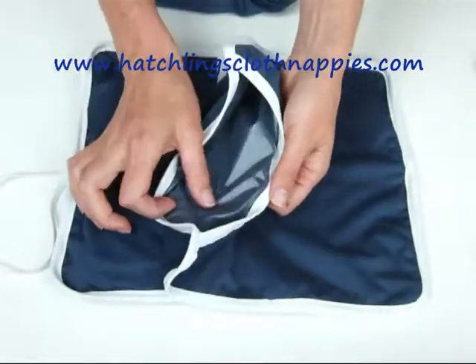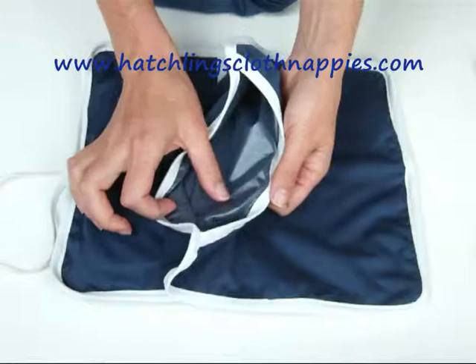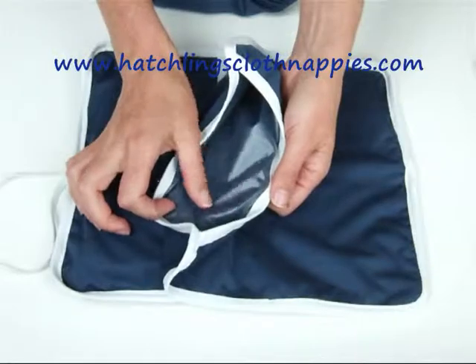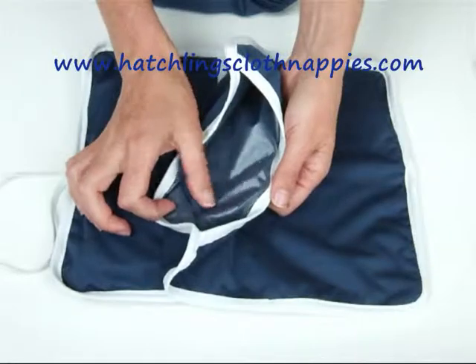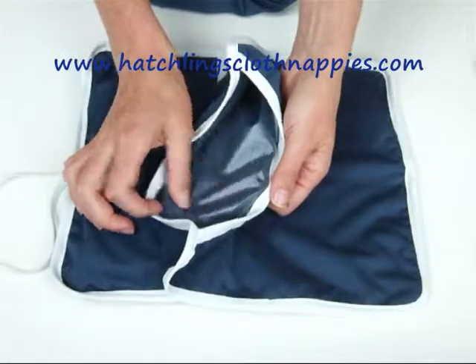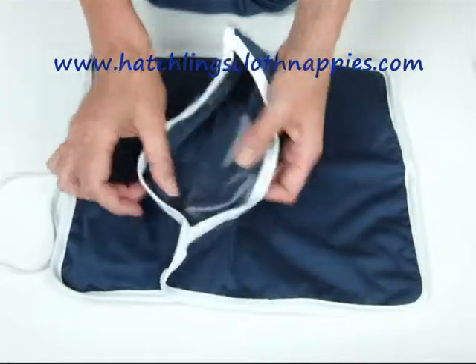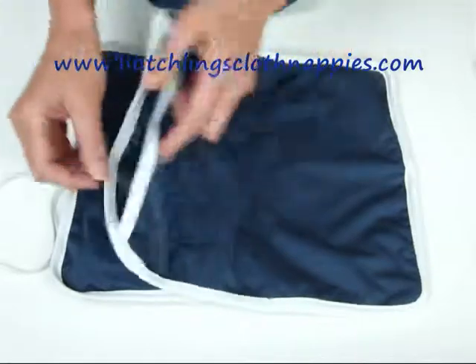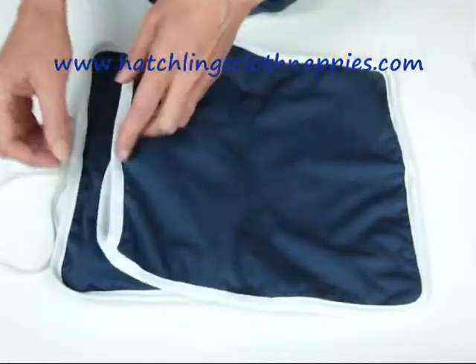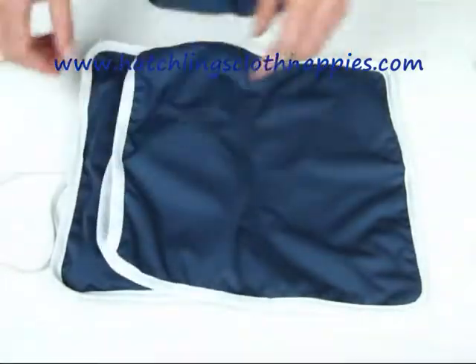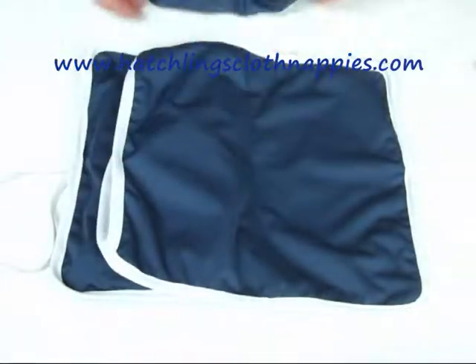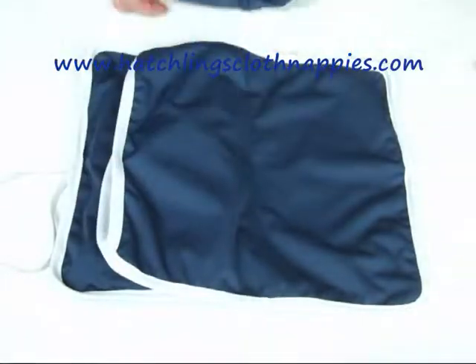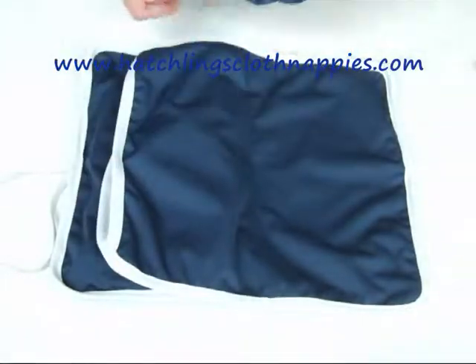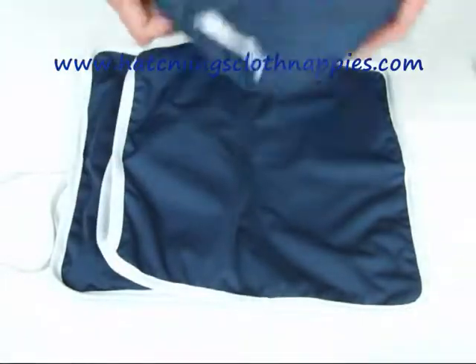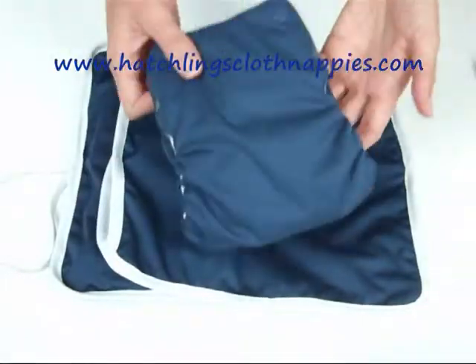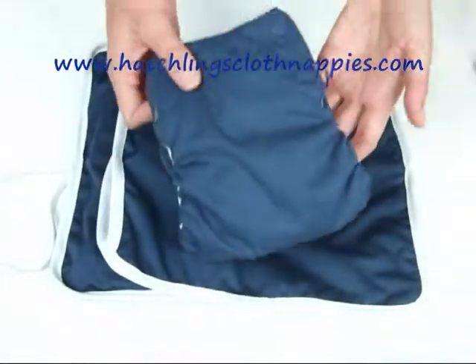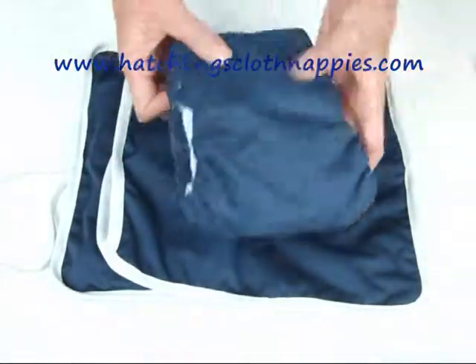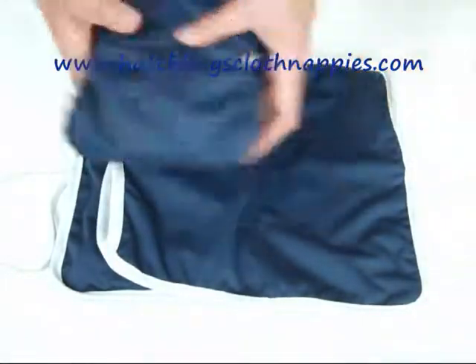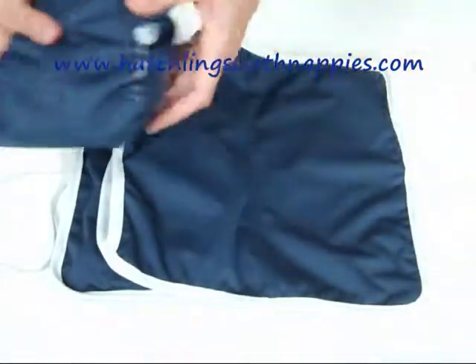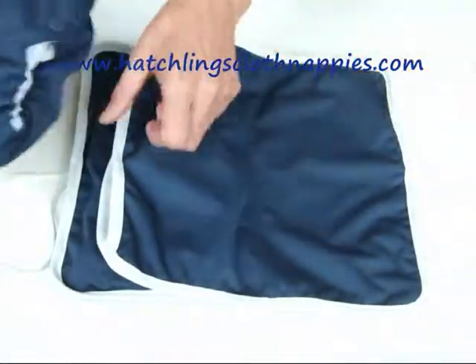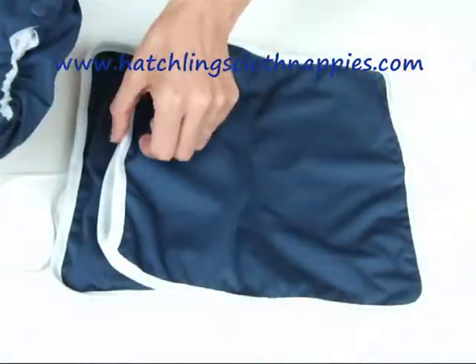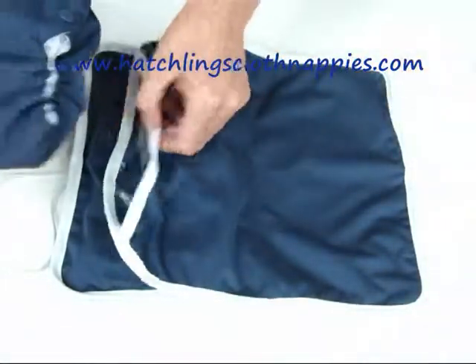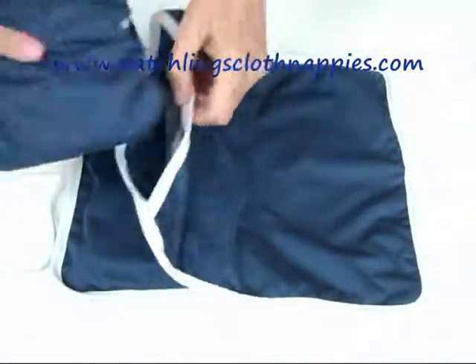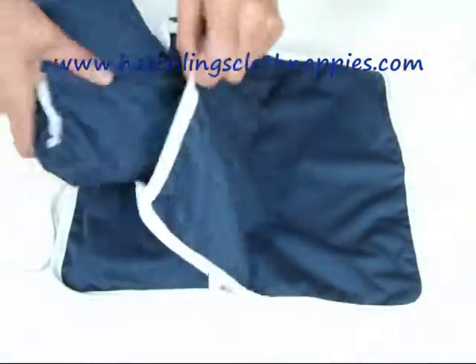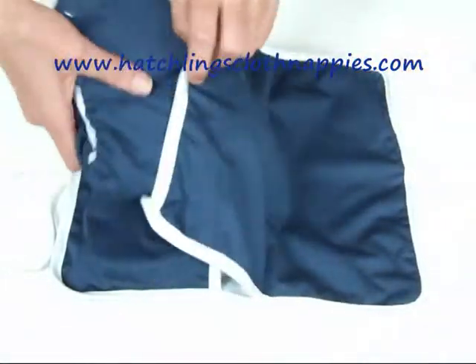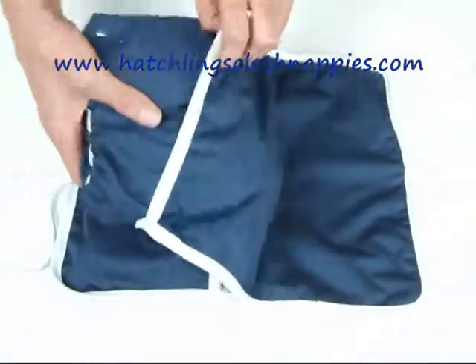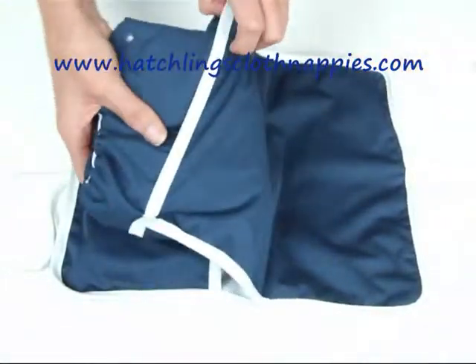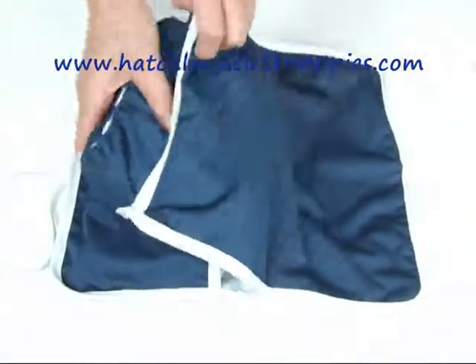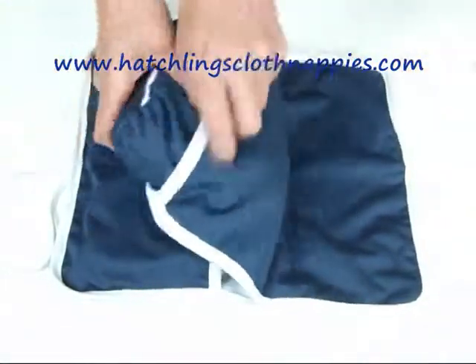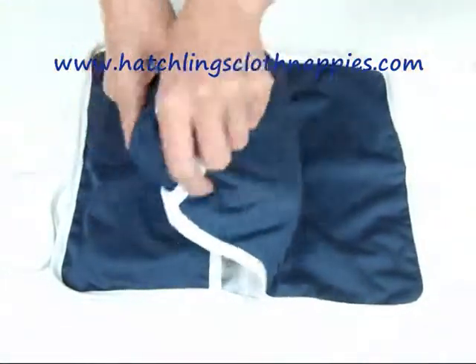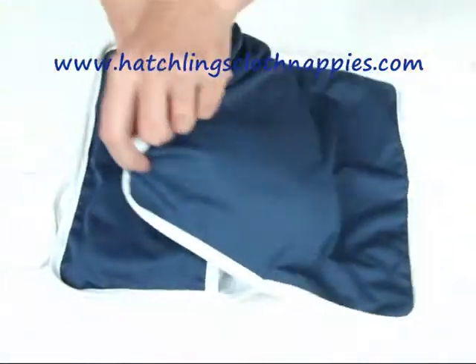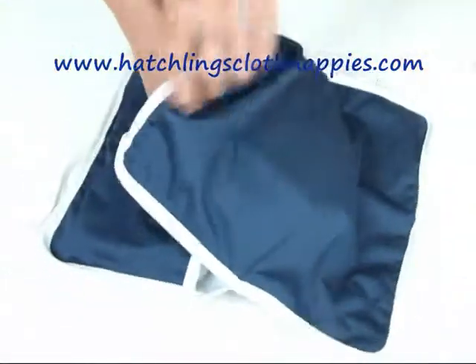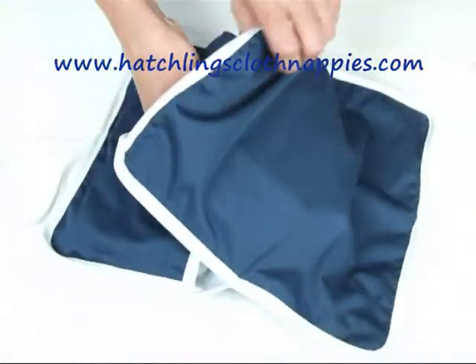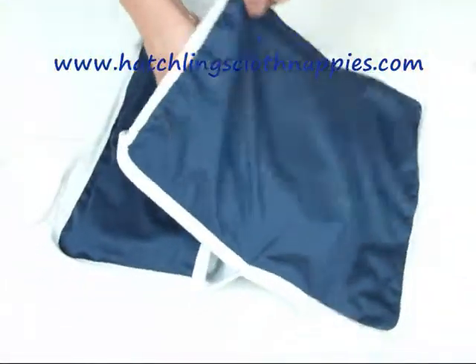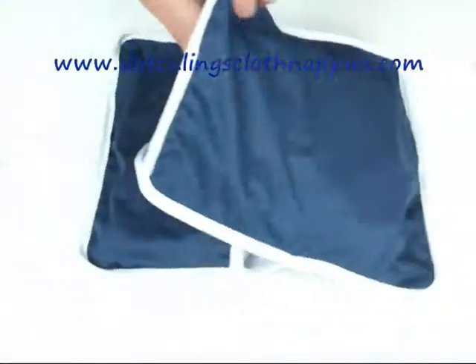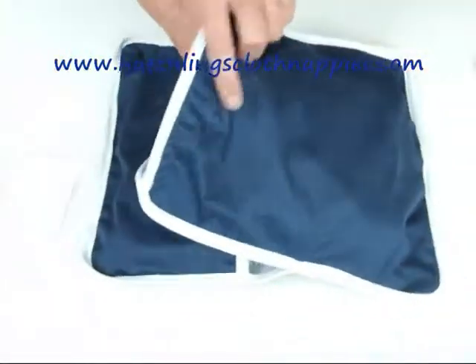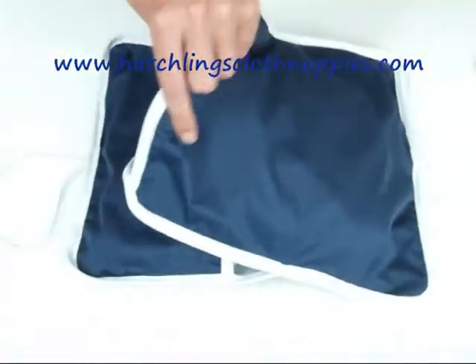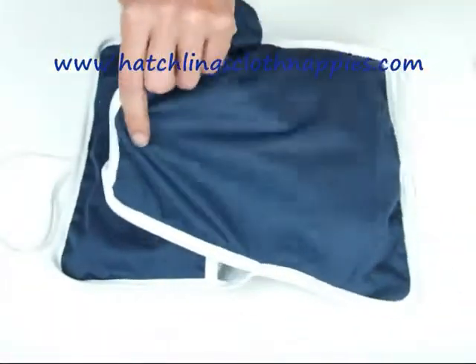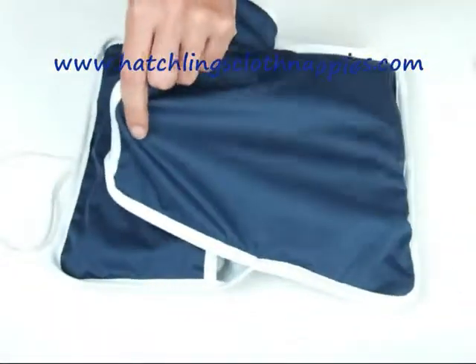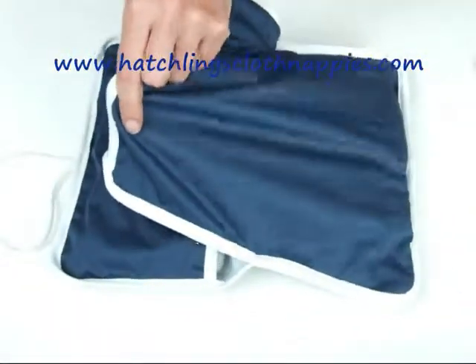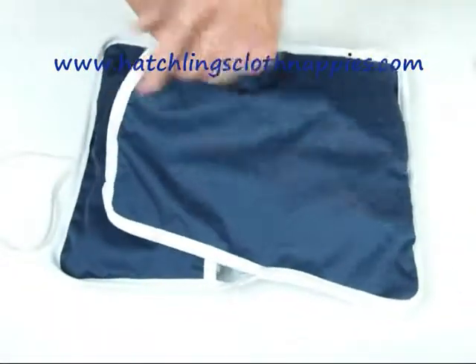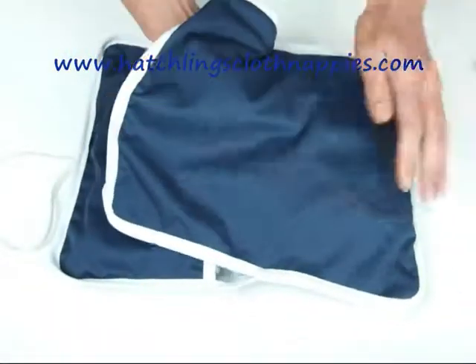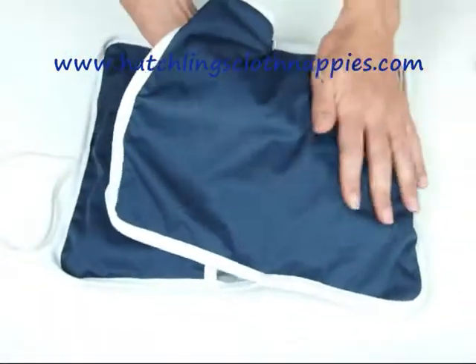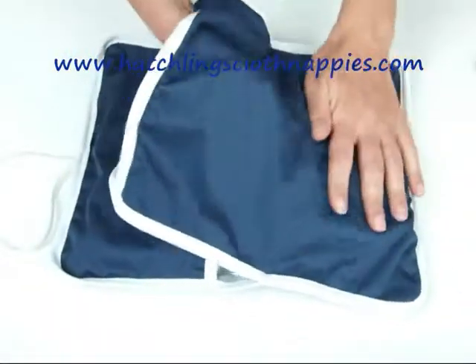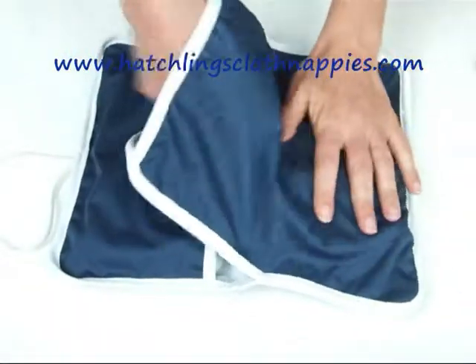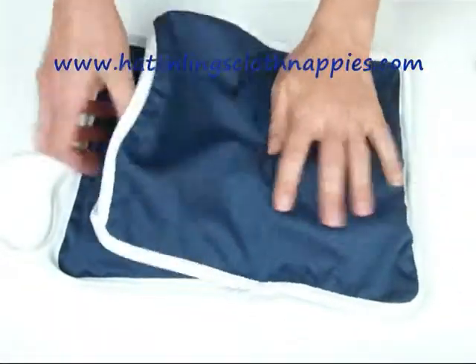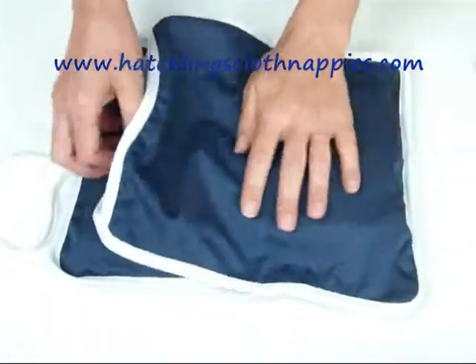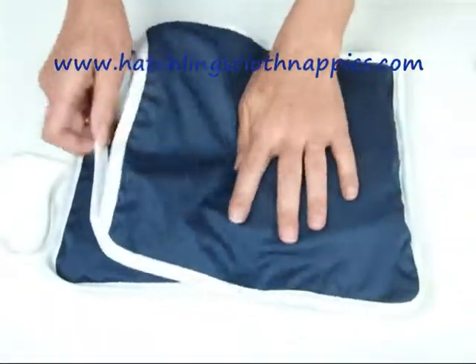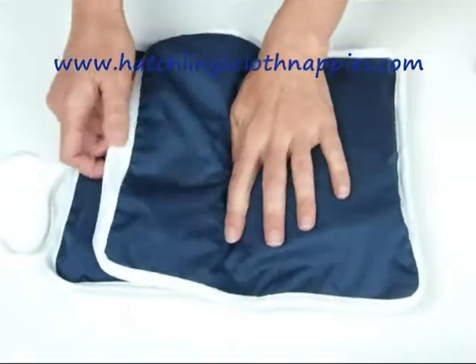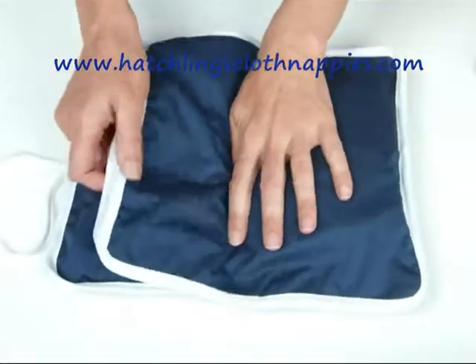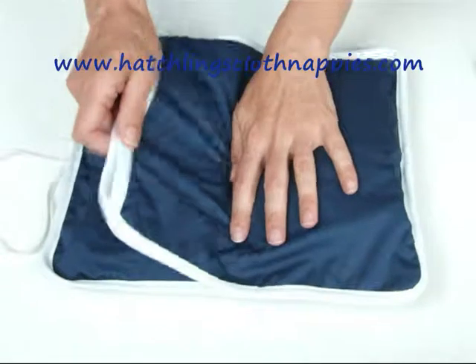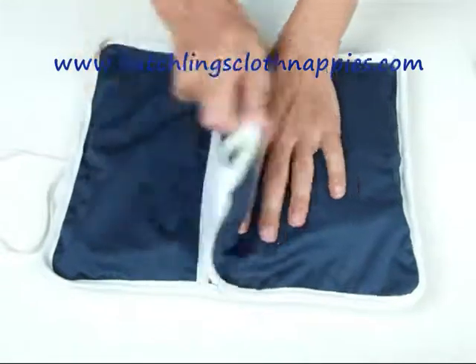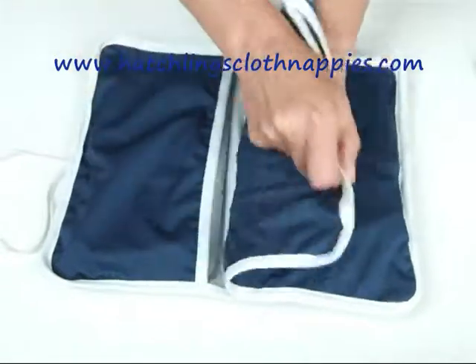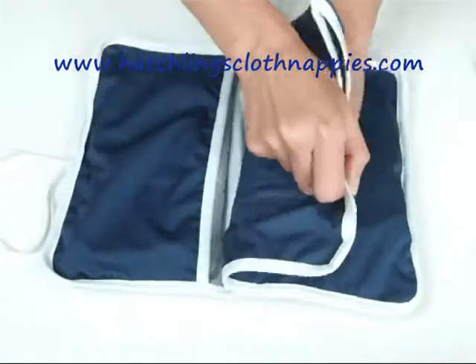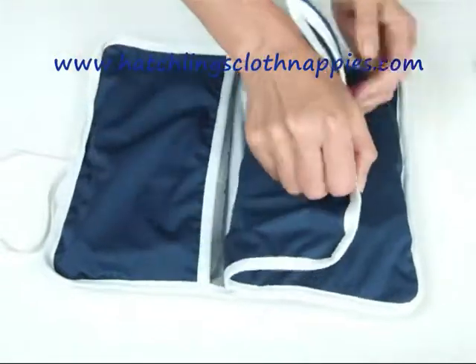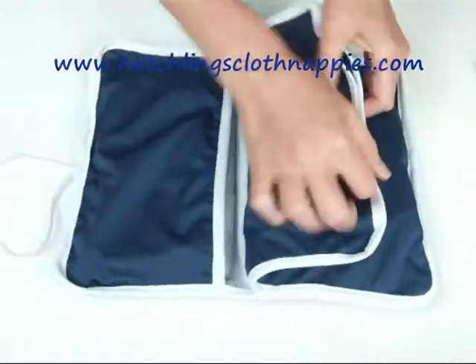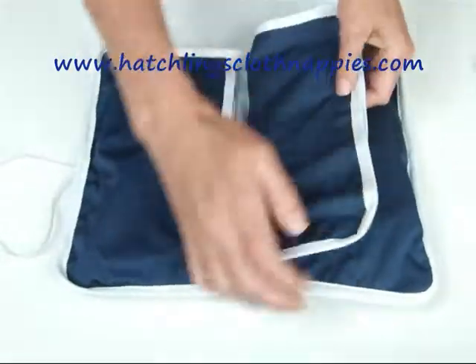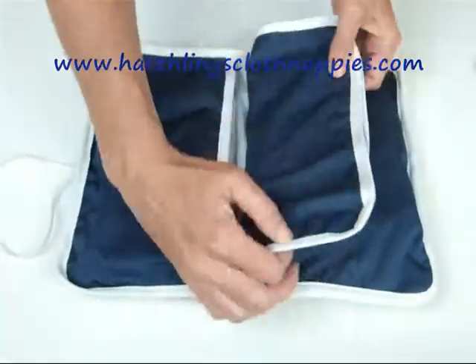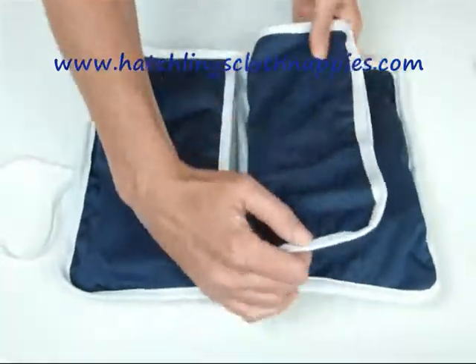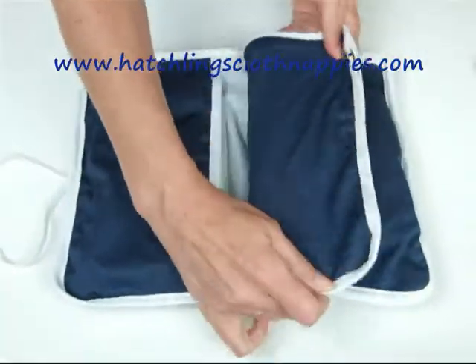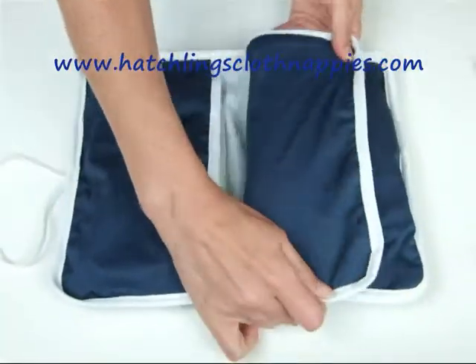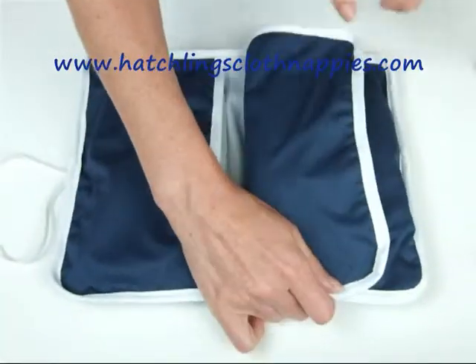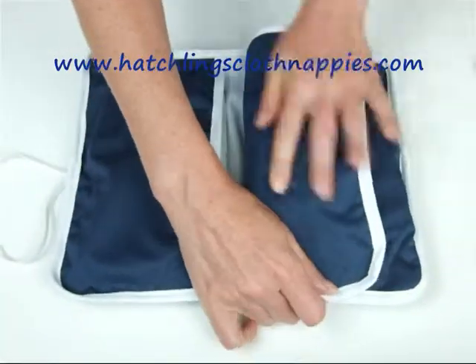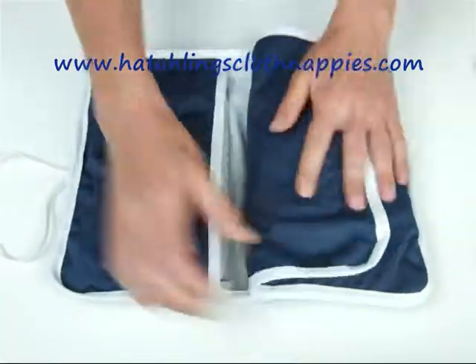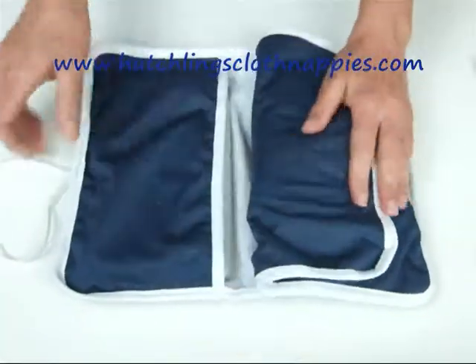If you would like more information on Hatchlings, visit our website at www.hatchlingsclothnappies.com